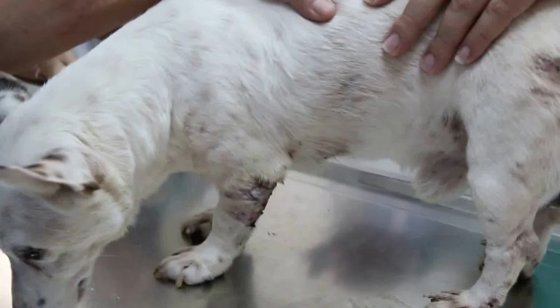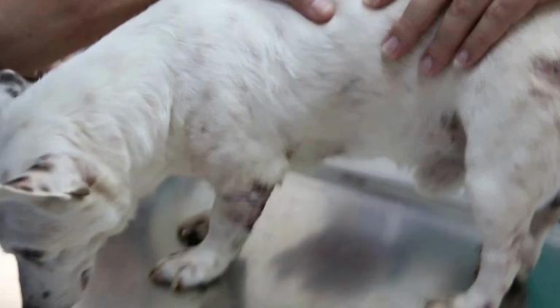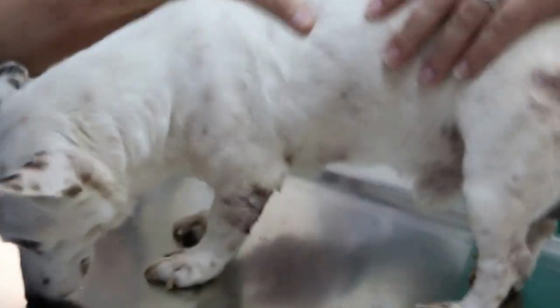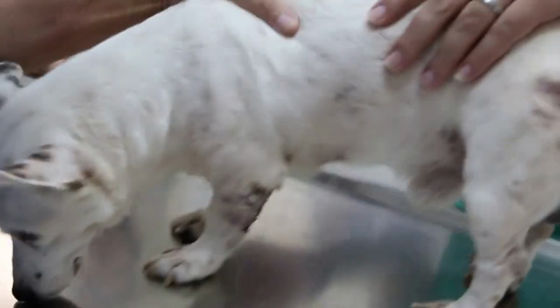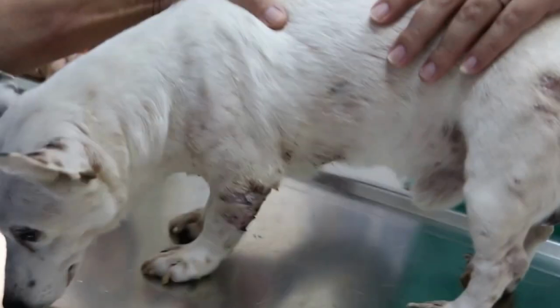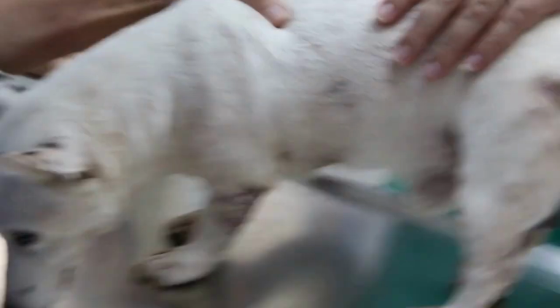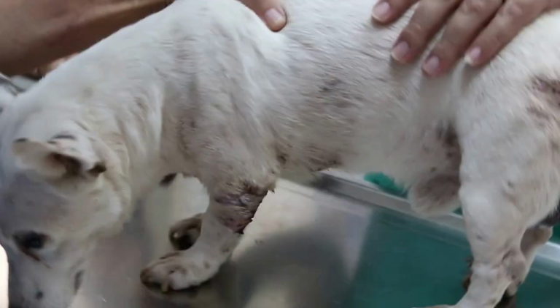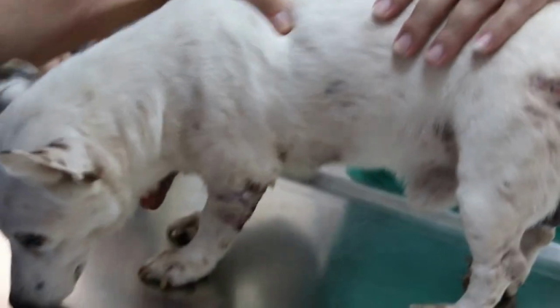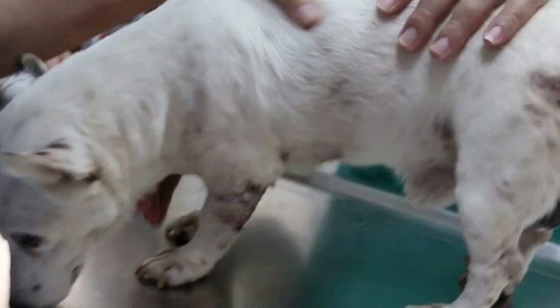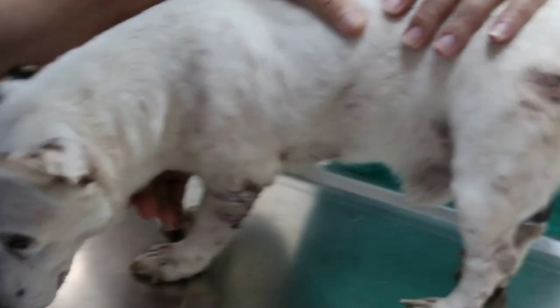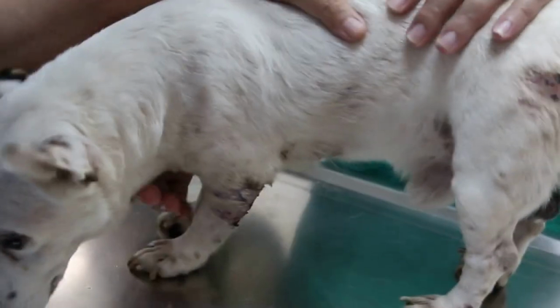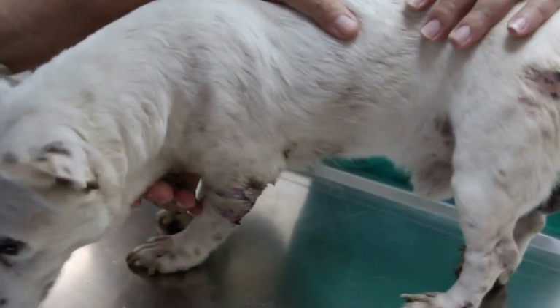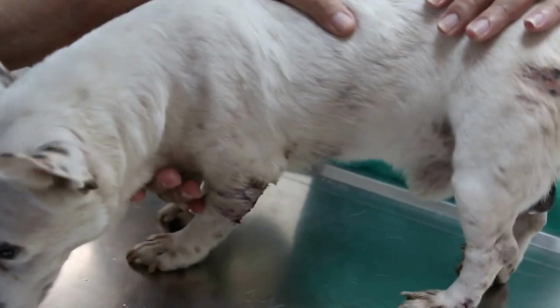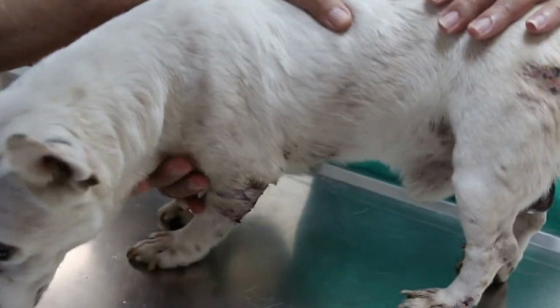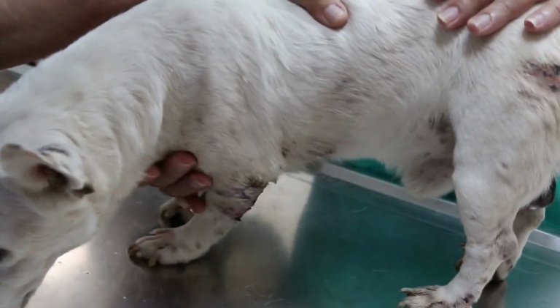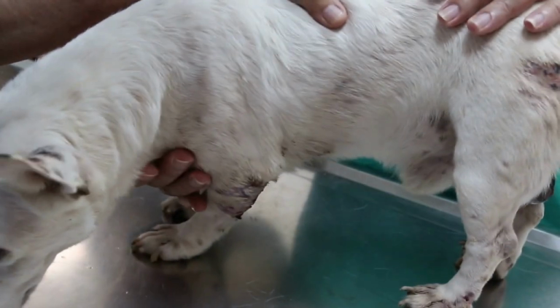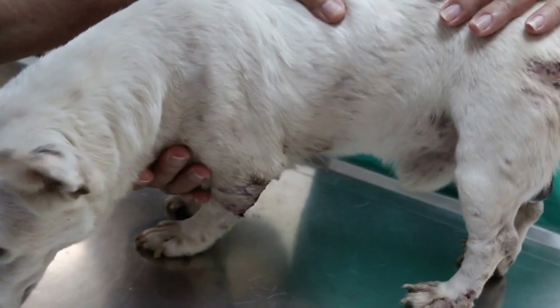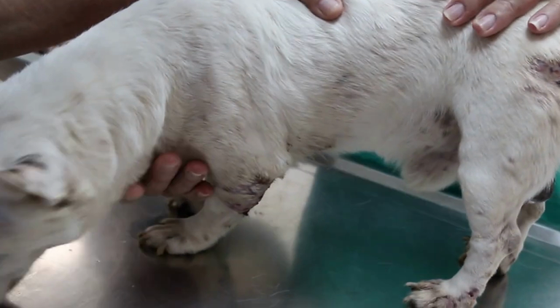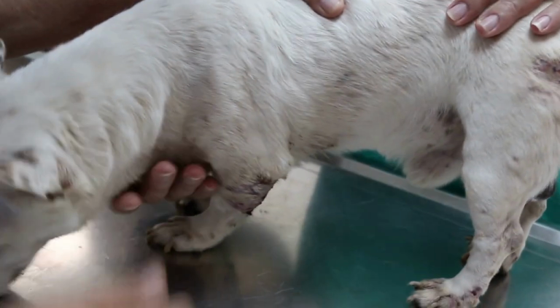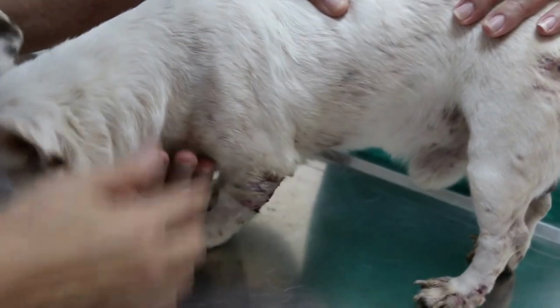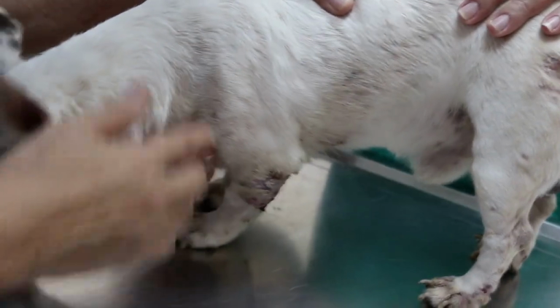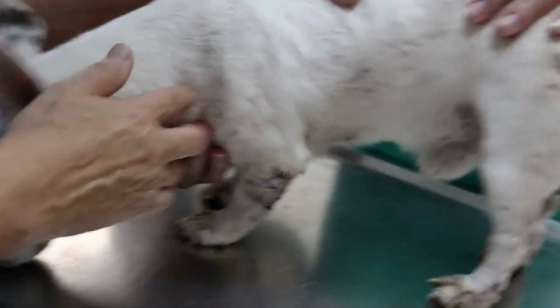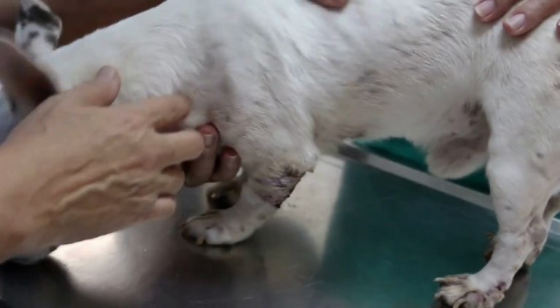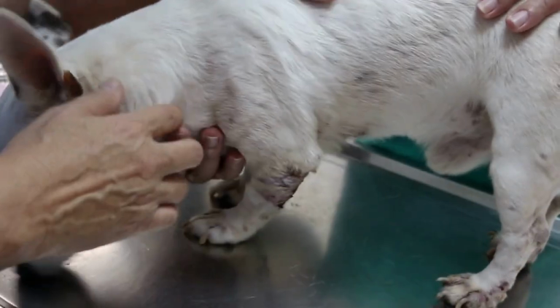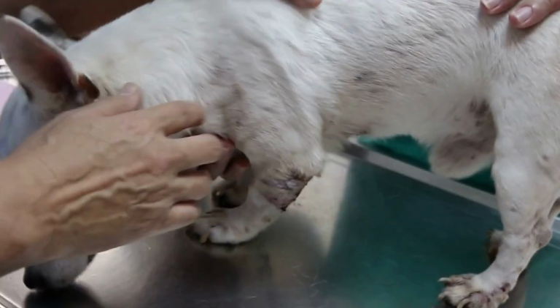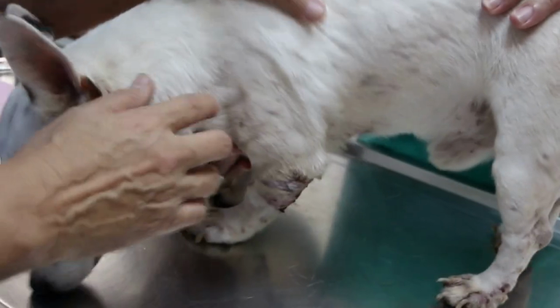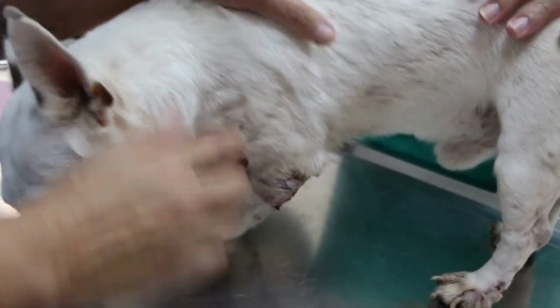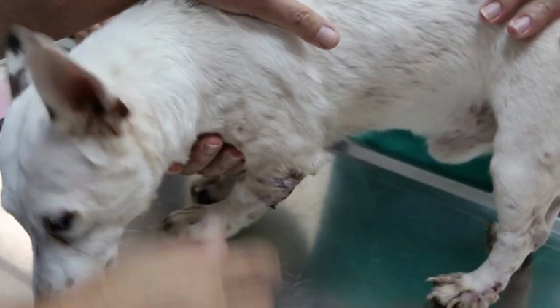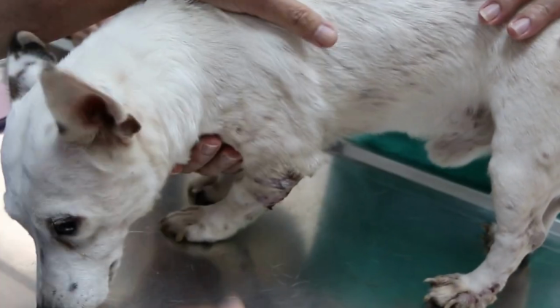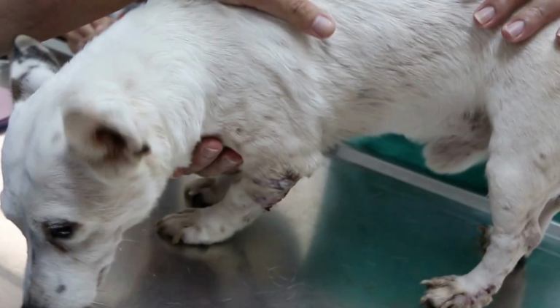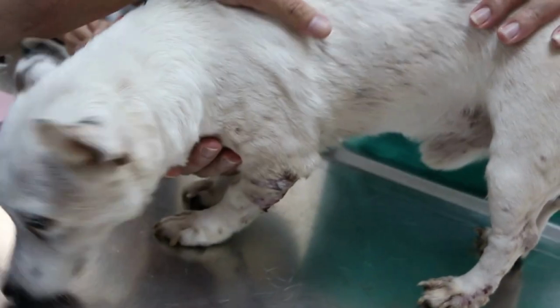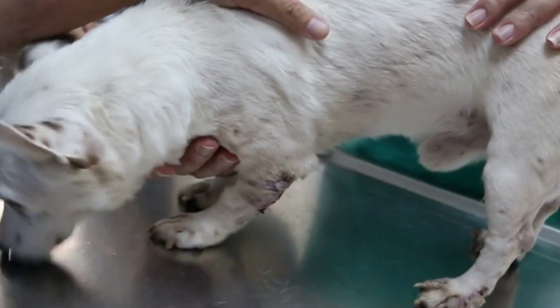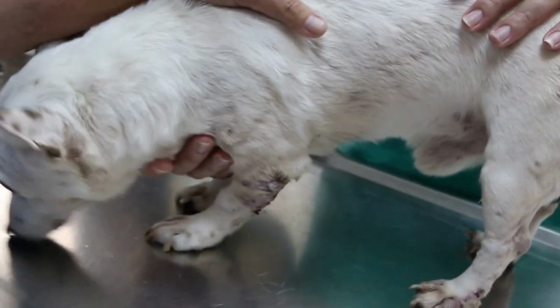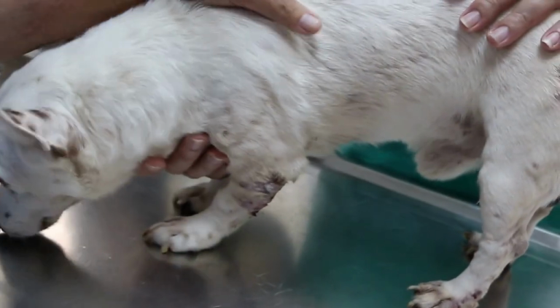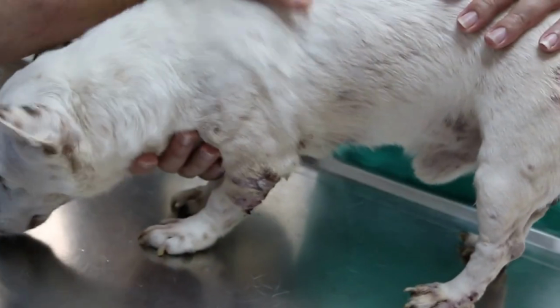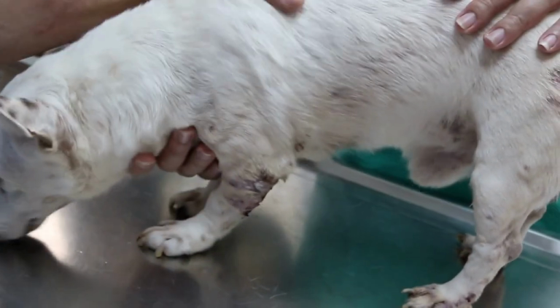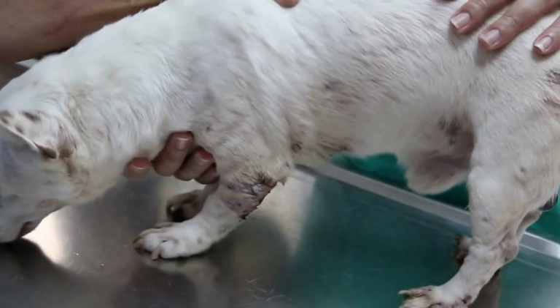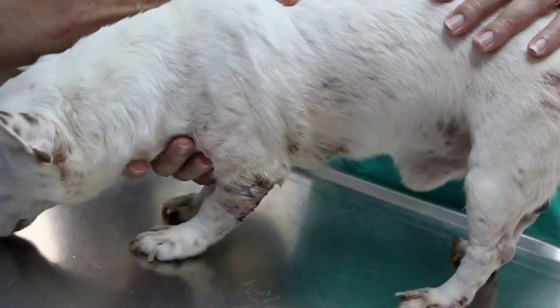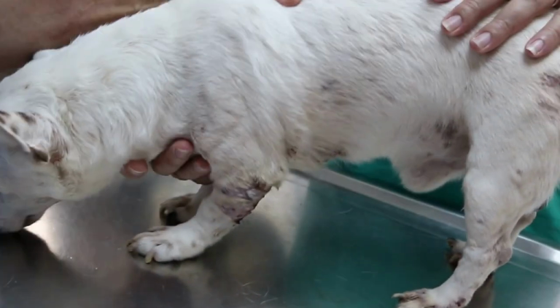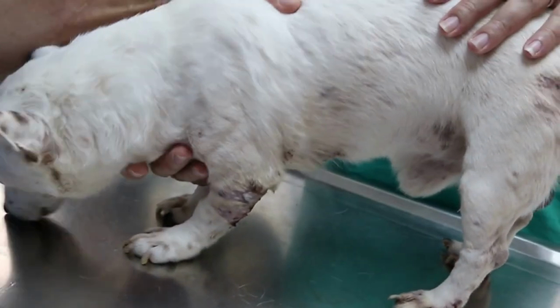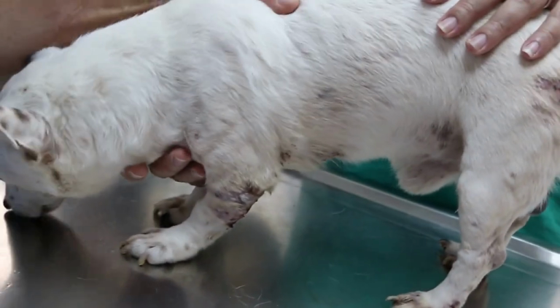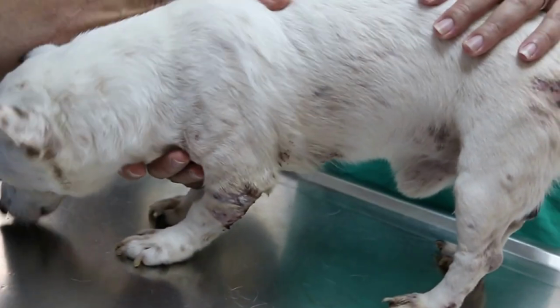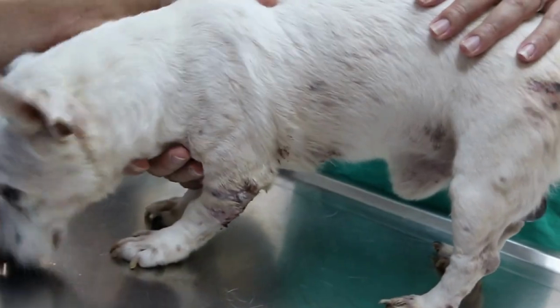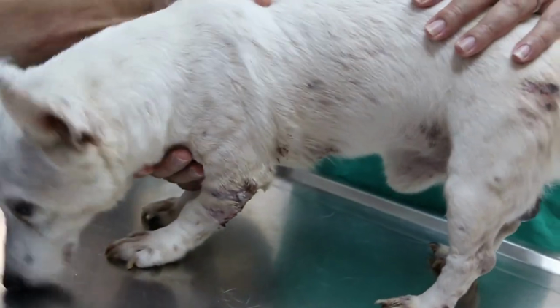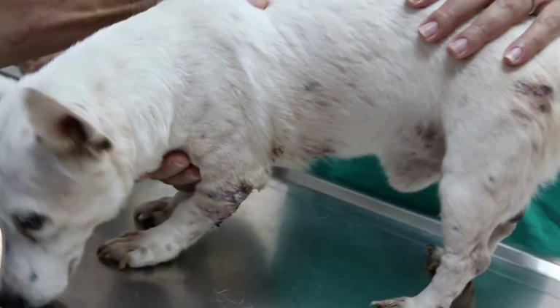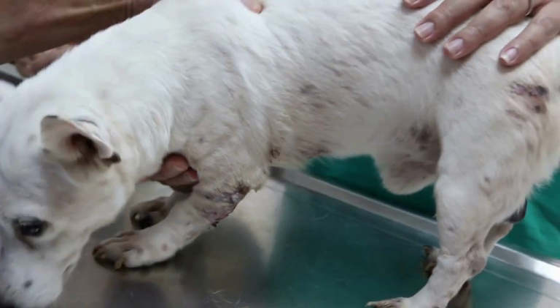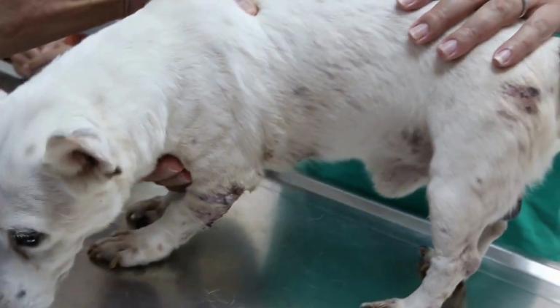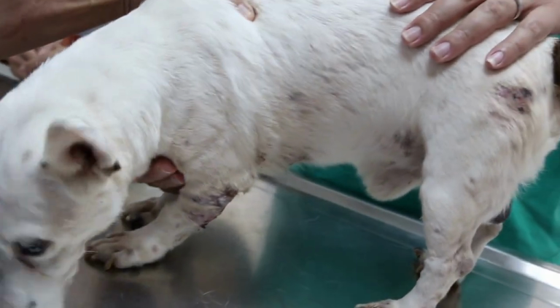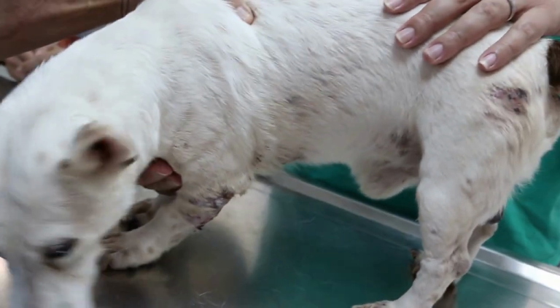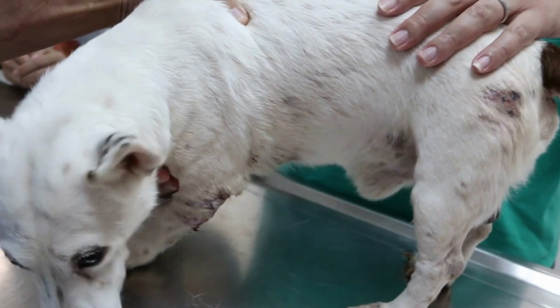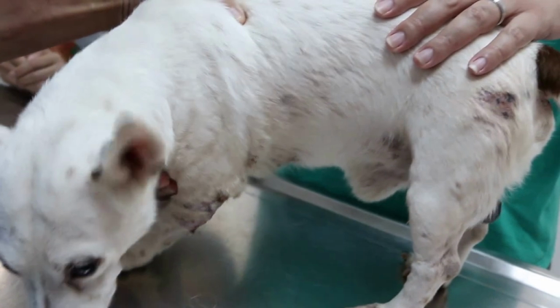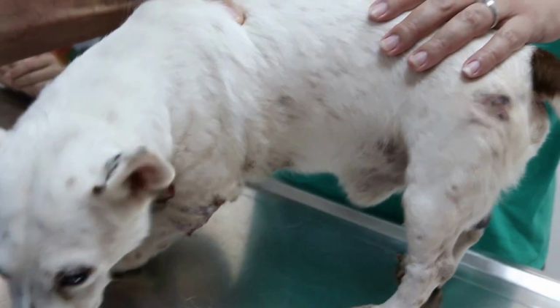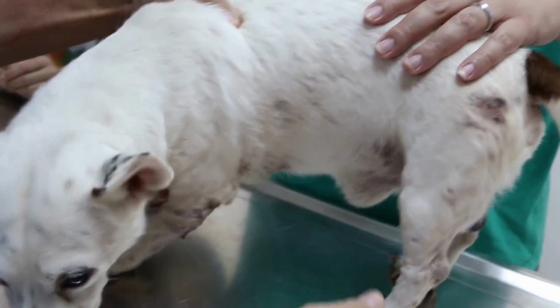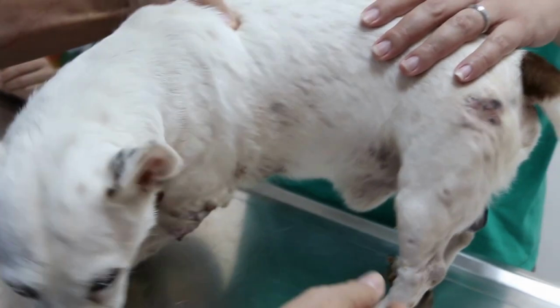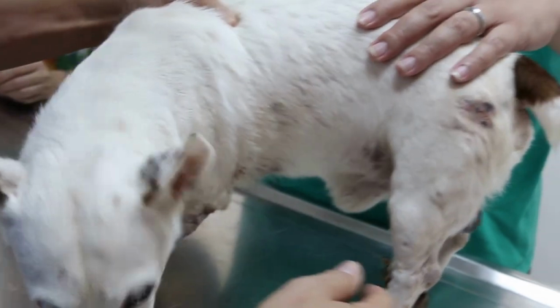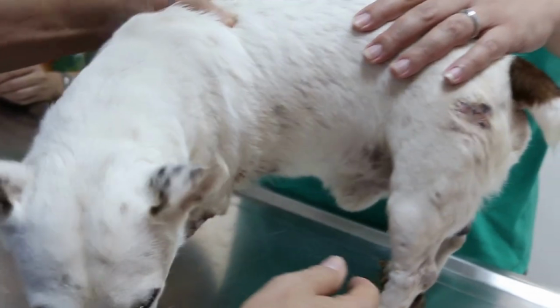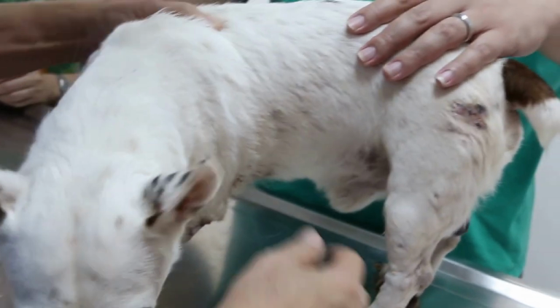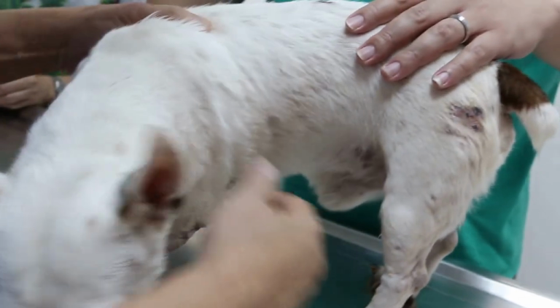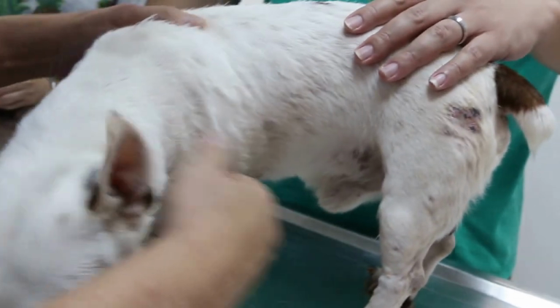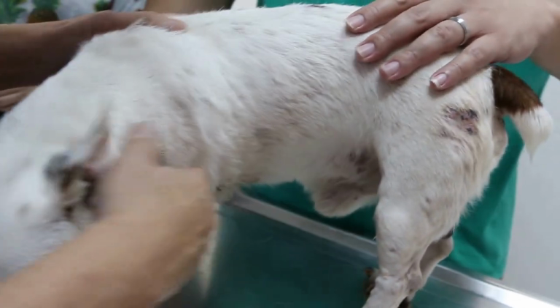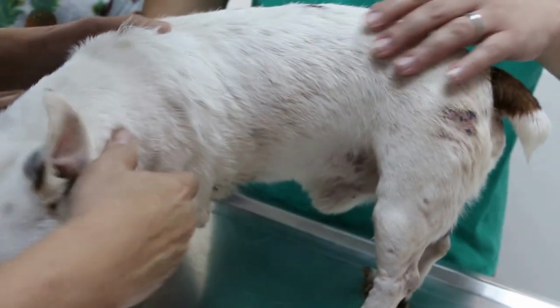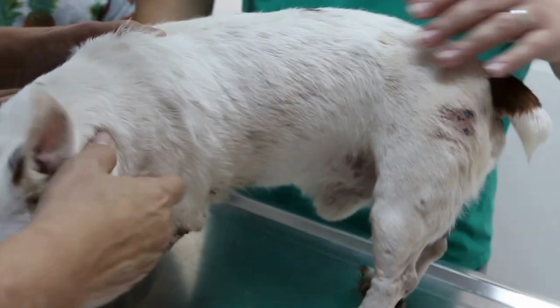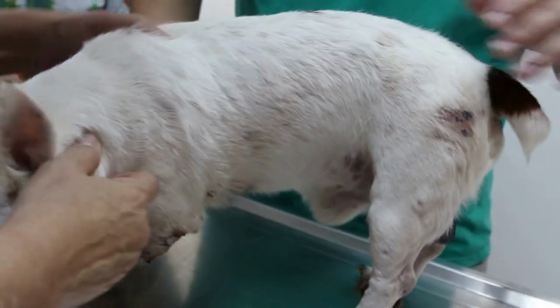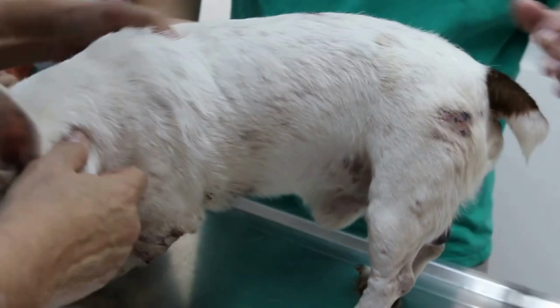This is a Jack Russell, nine years old, male, not neutered.